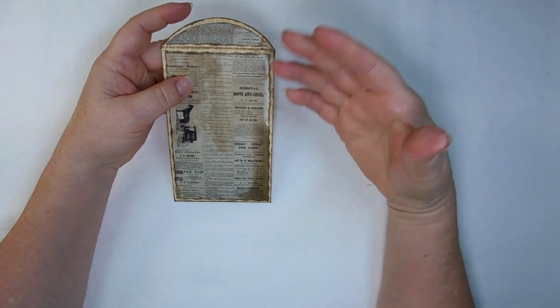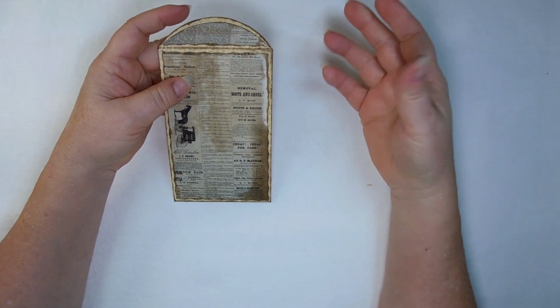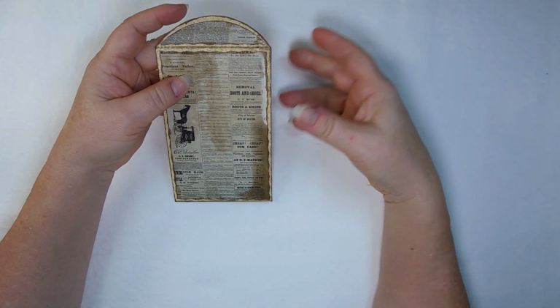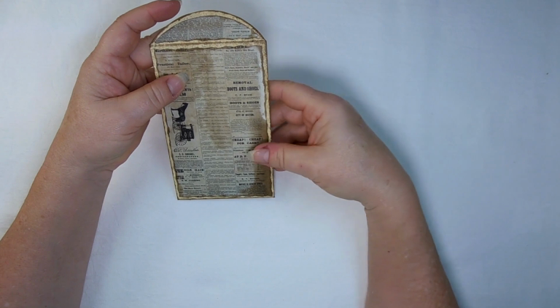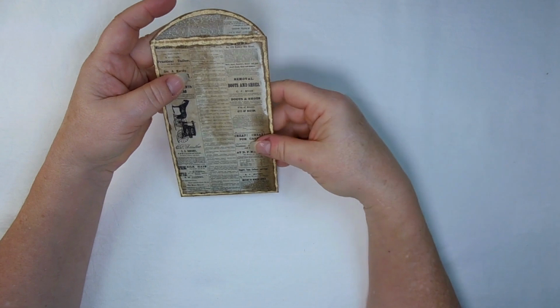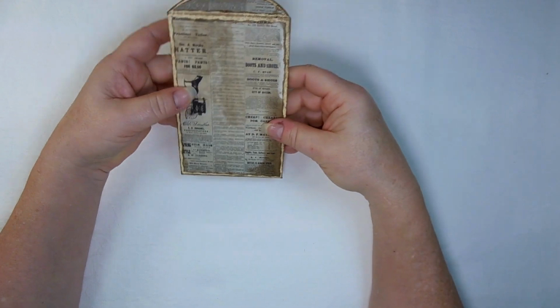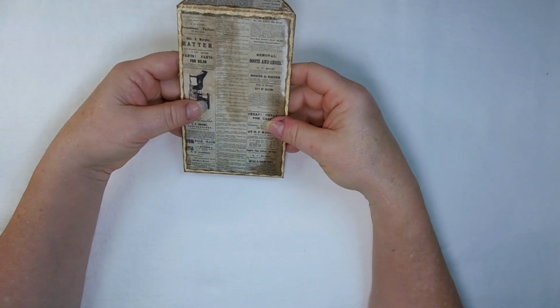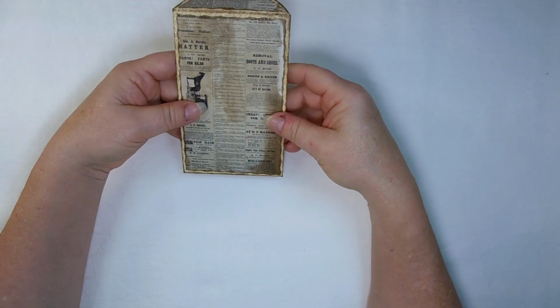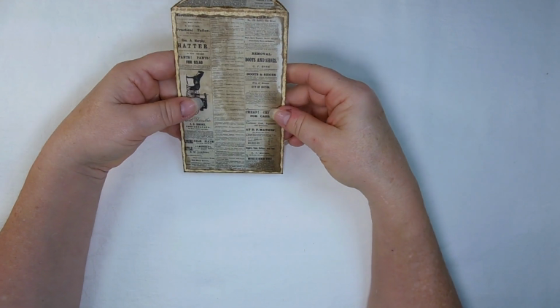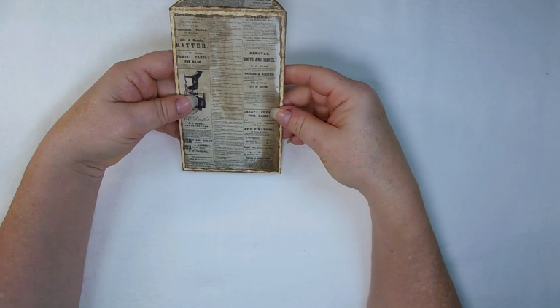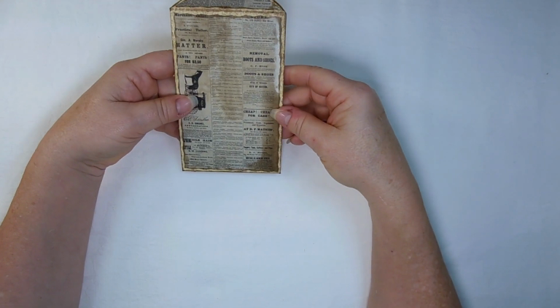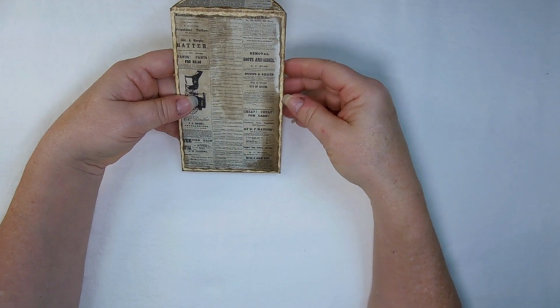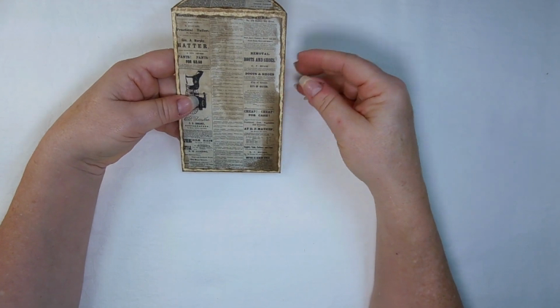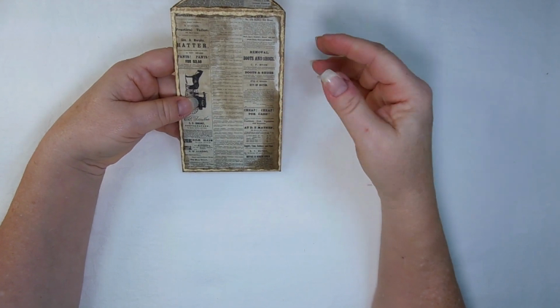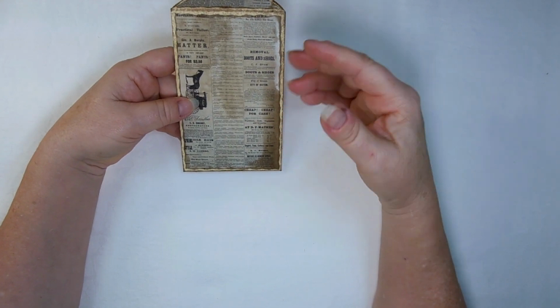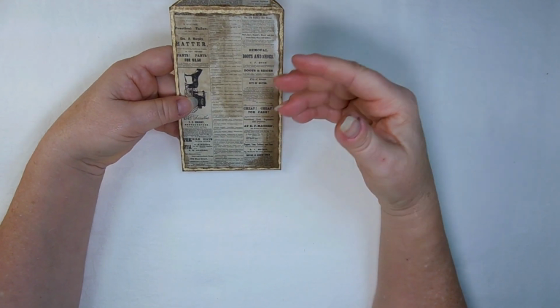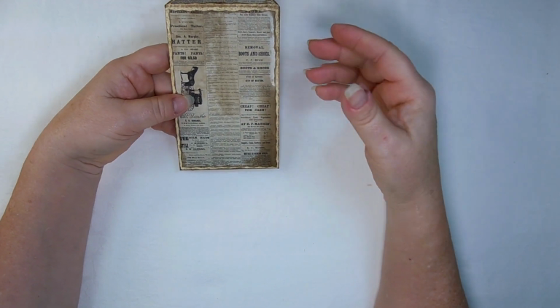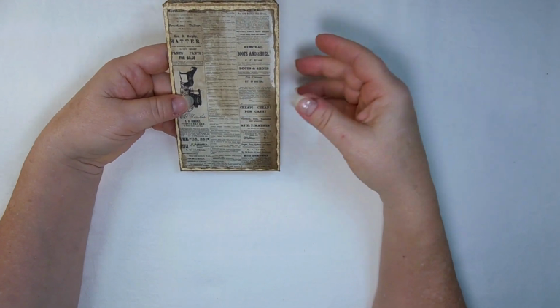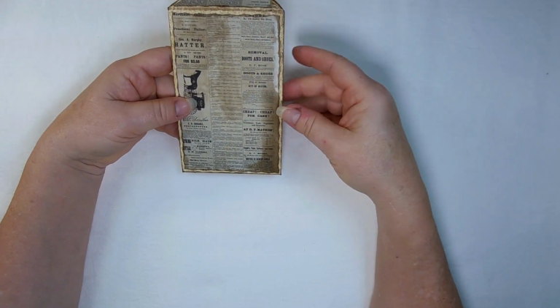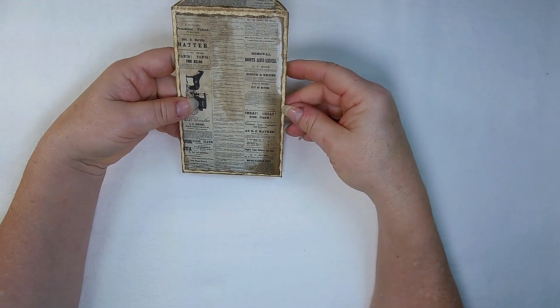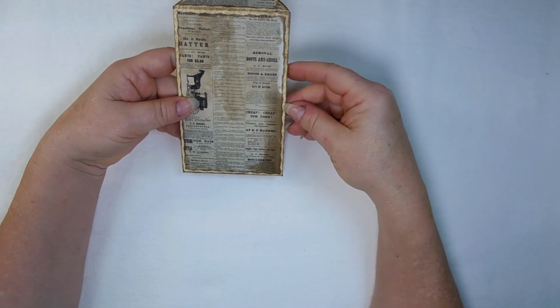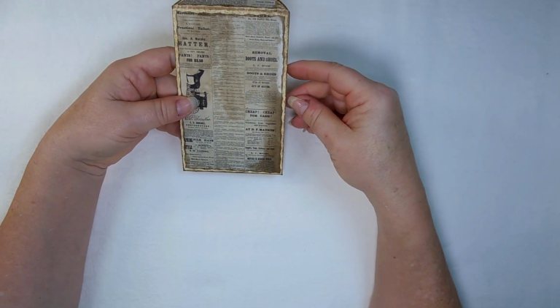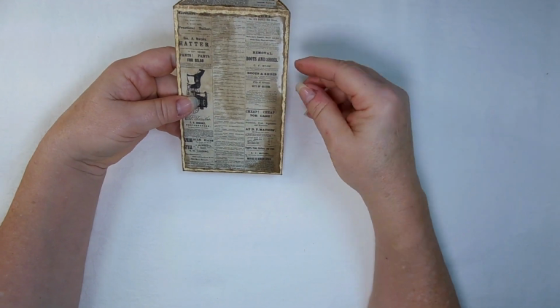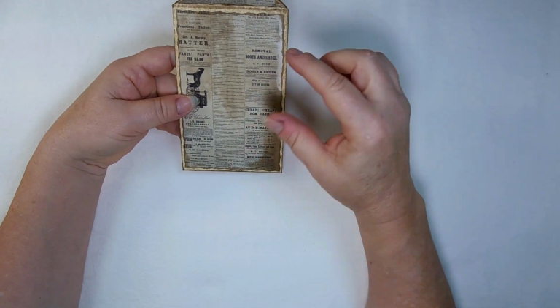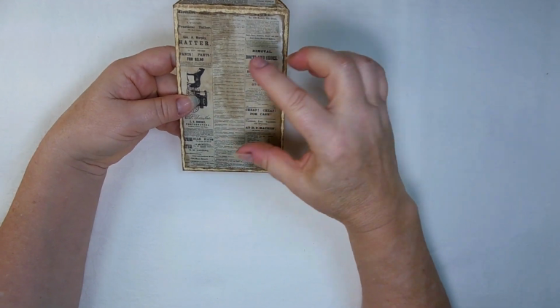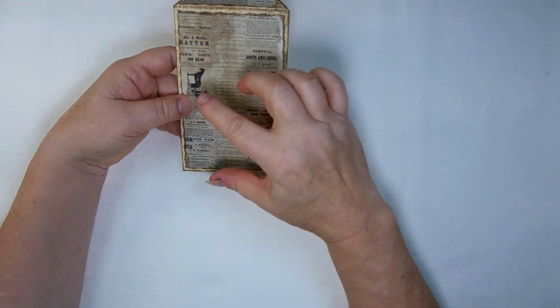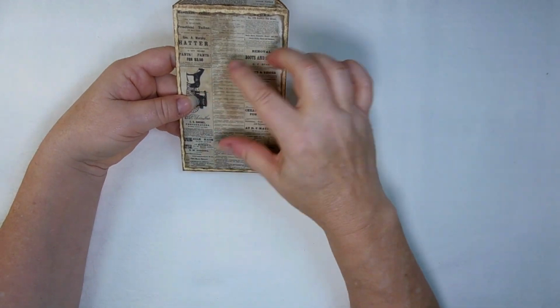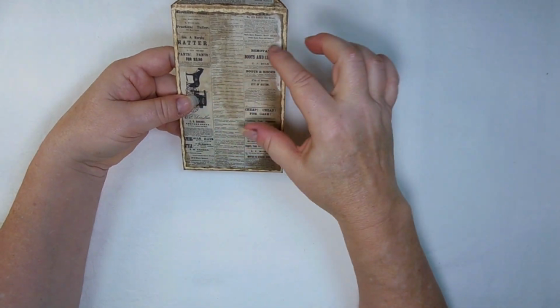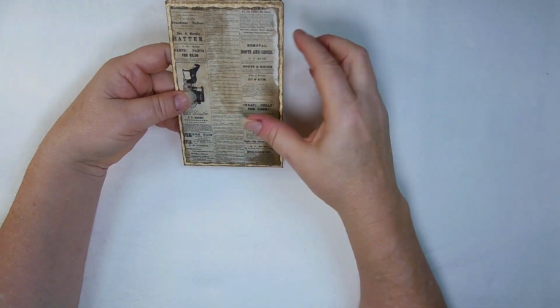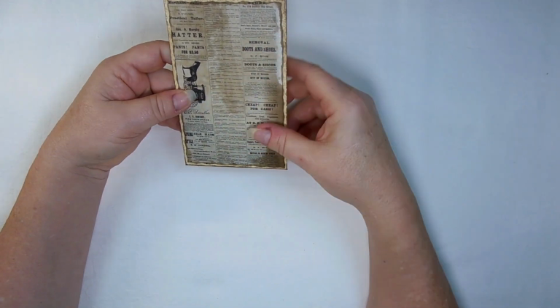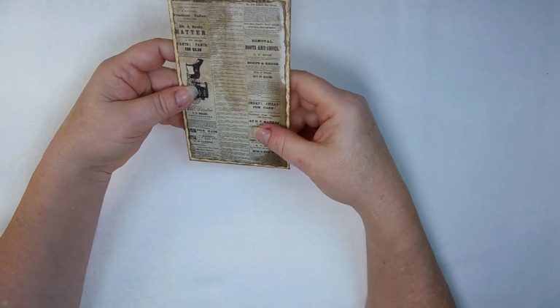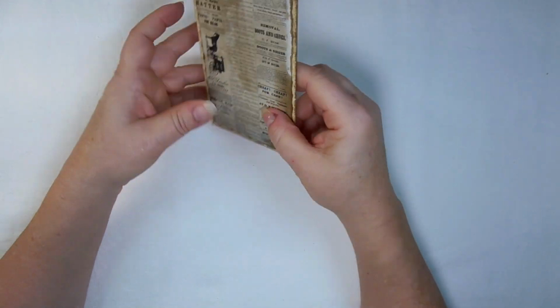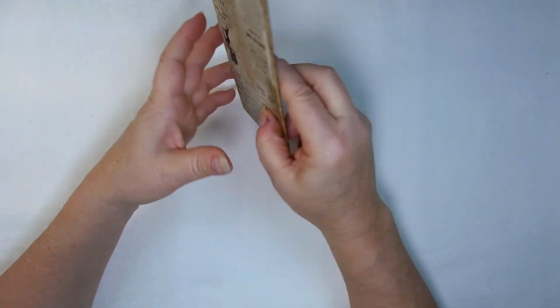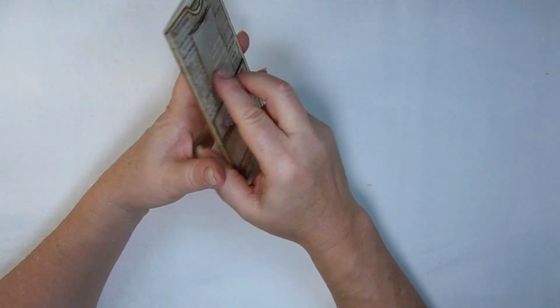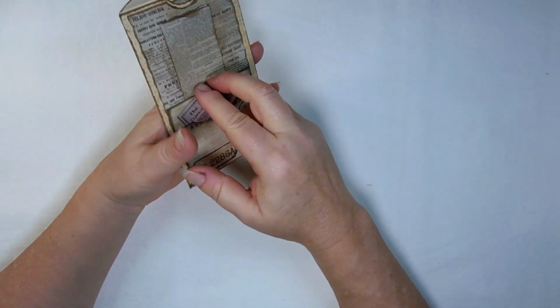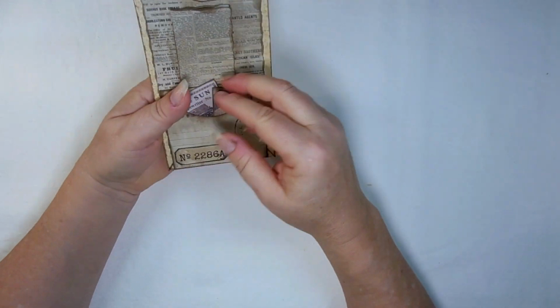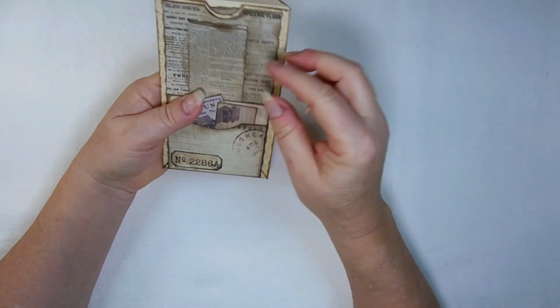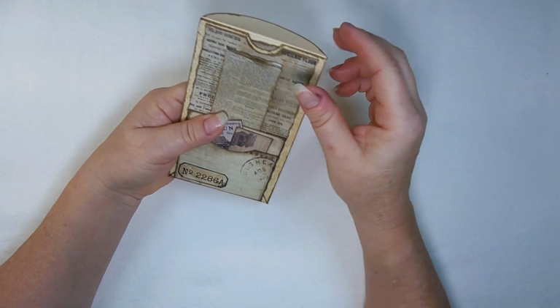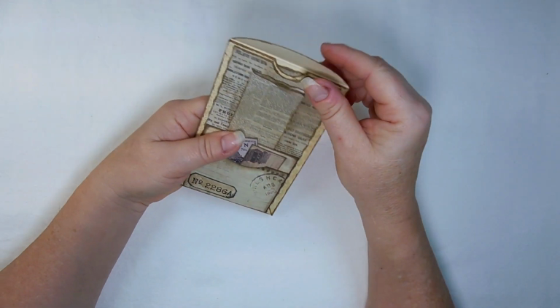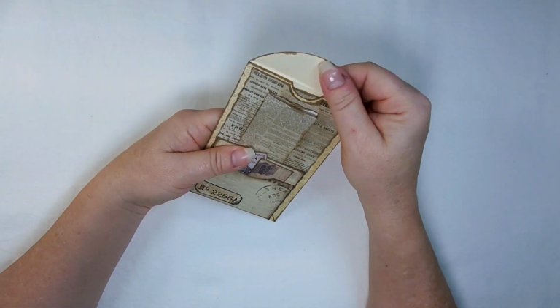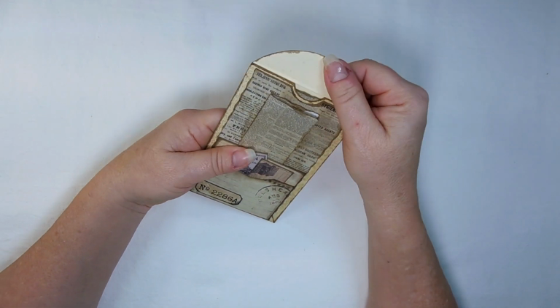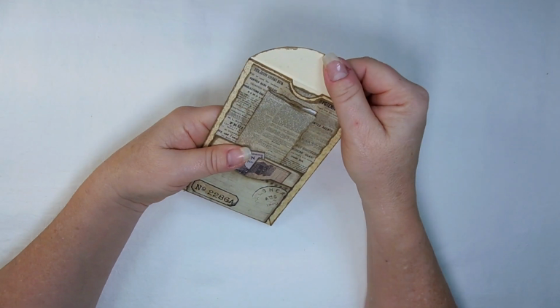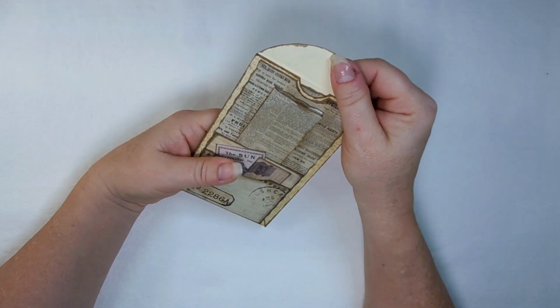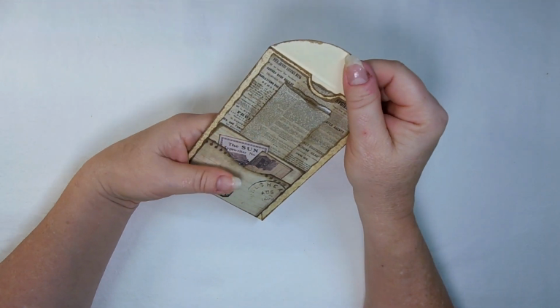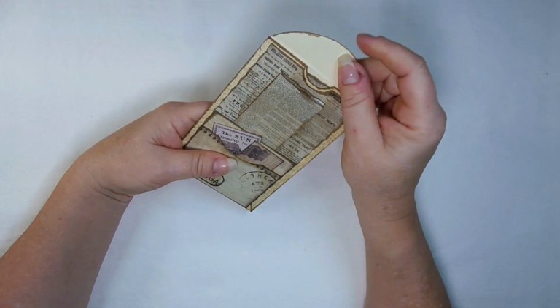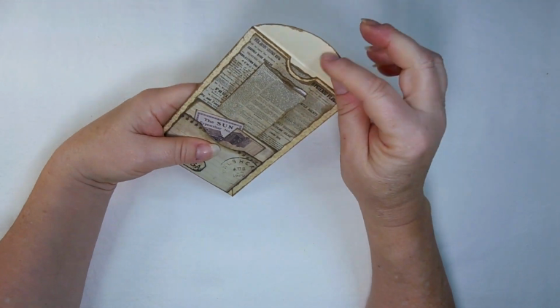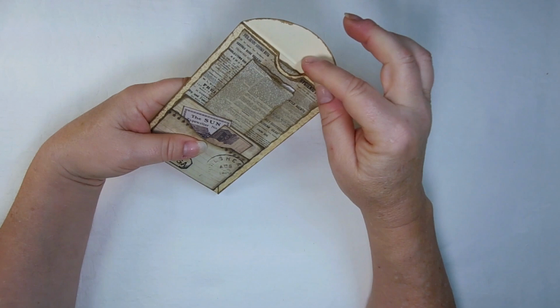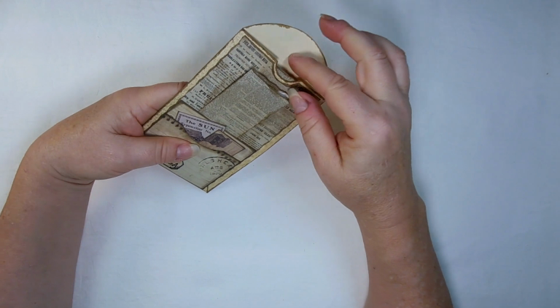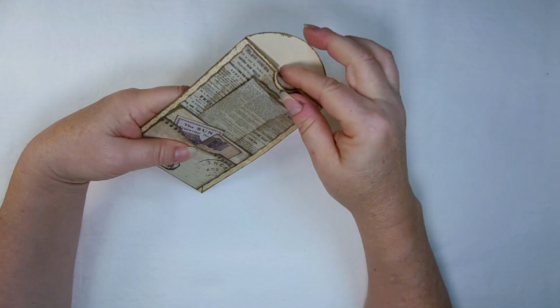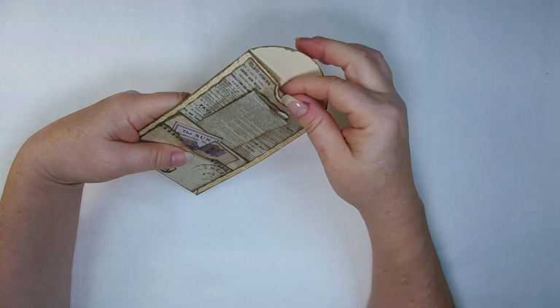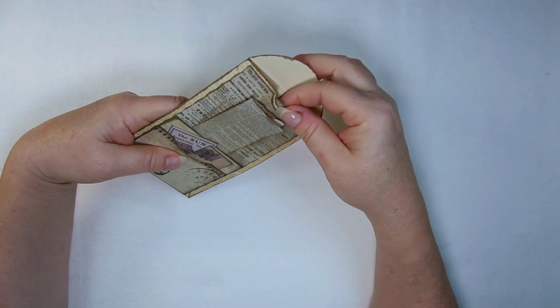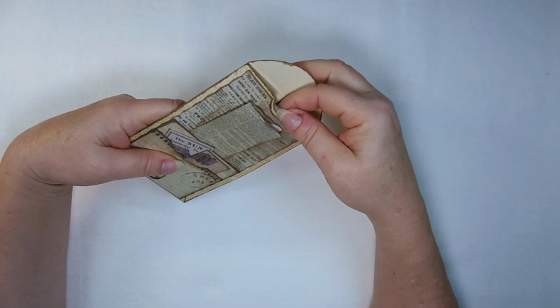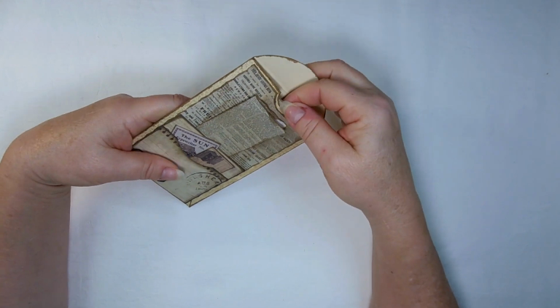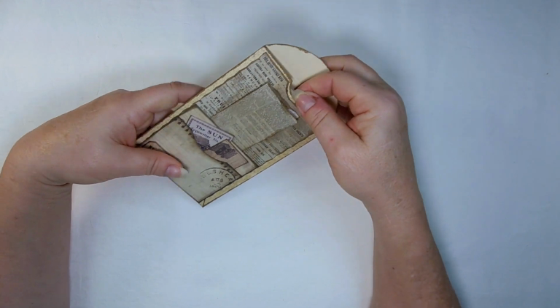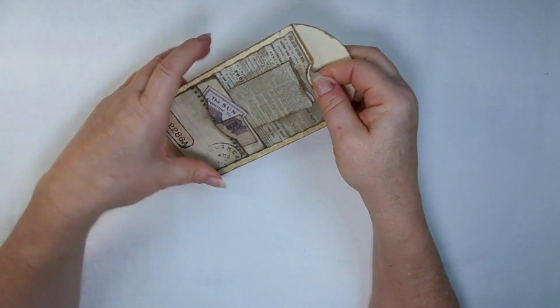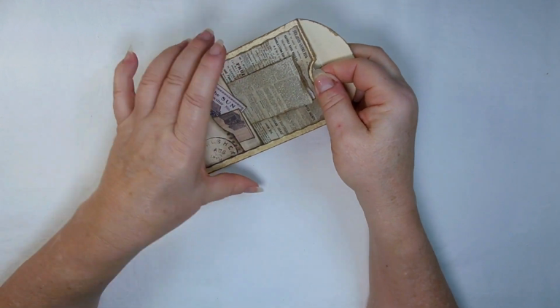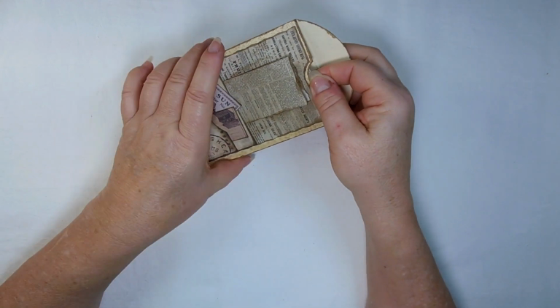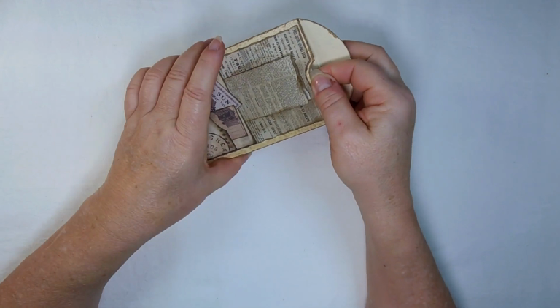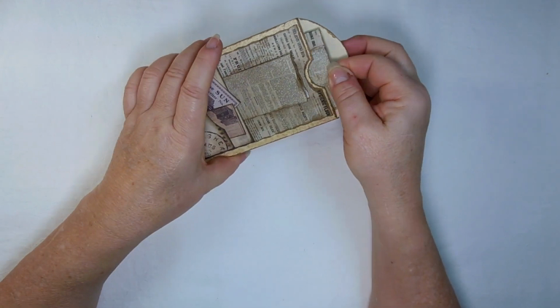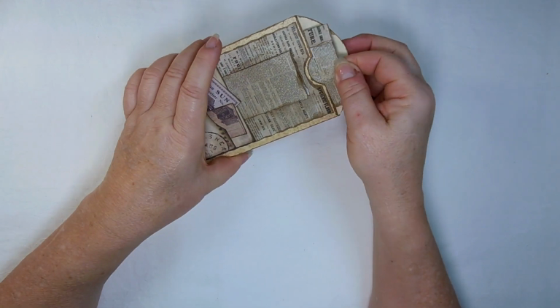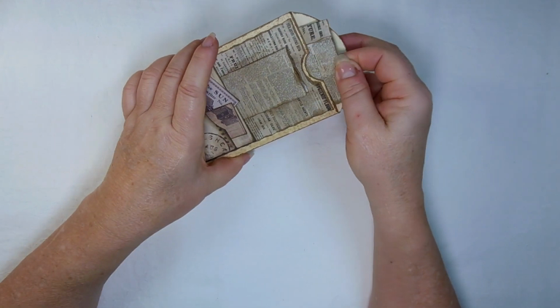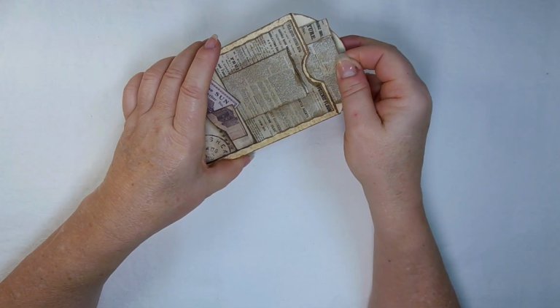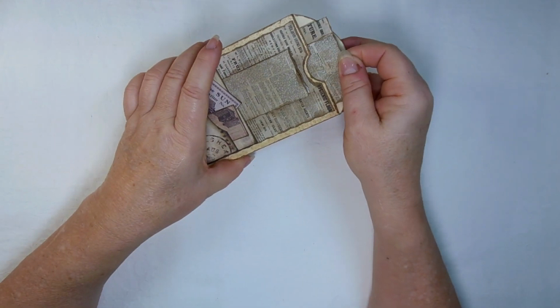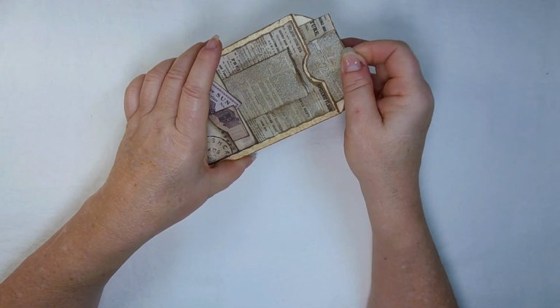The choice is yours as to which side you want to put pockets on and how you want to use it.